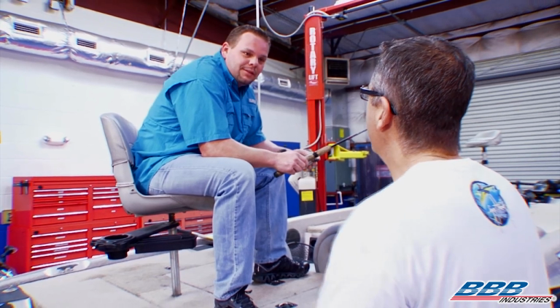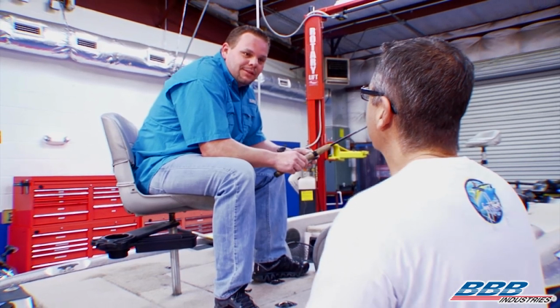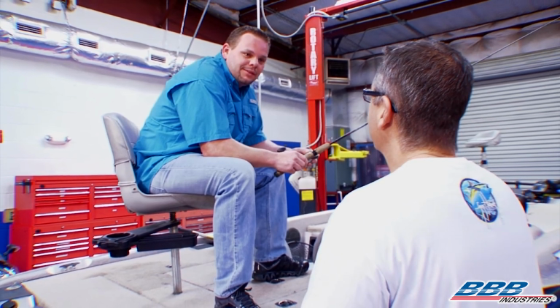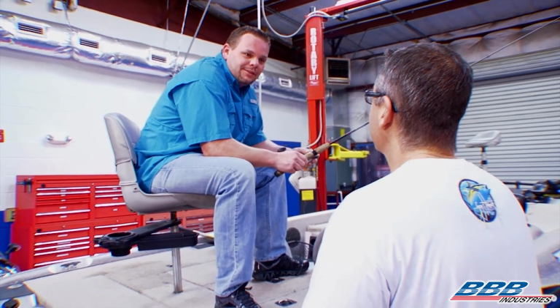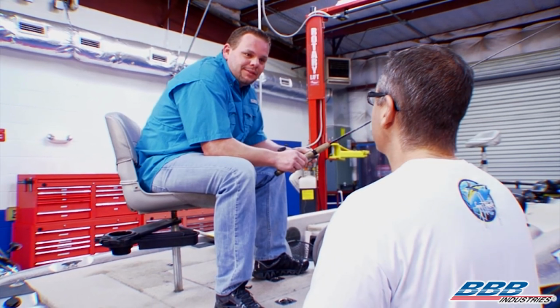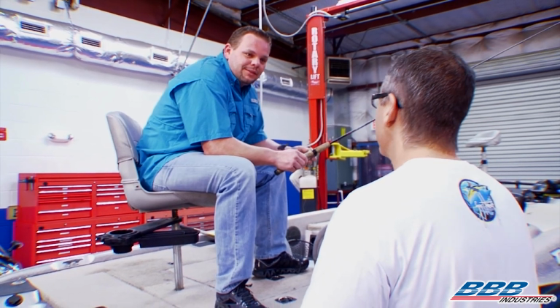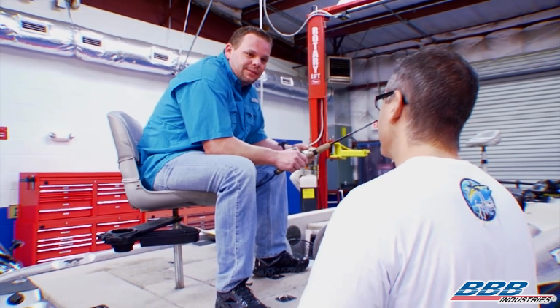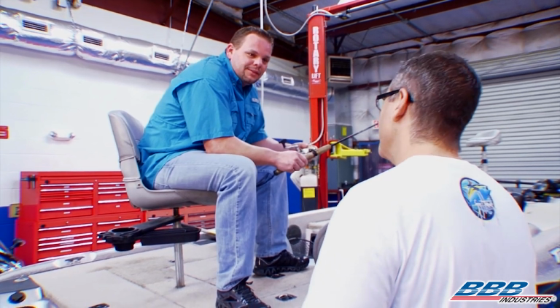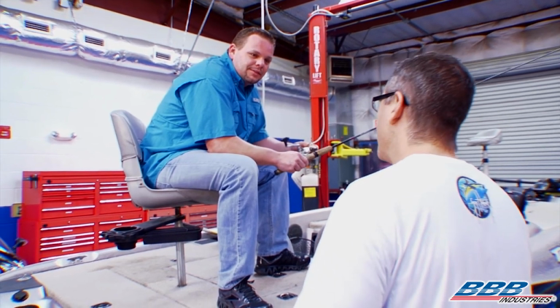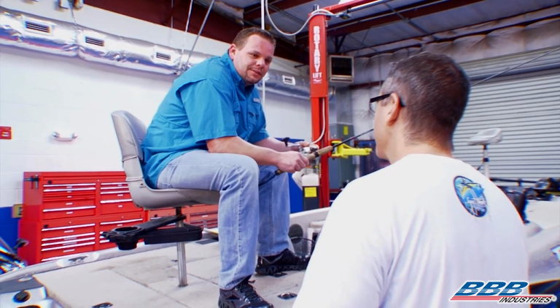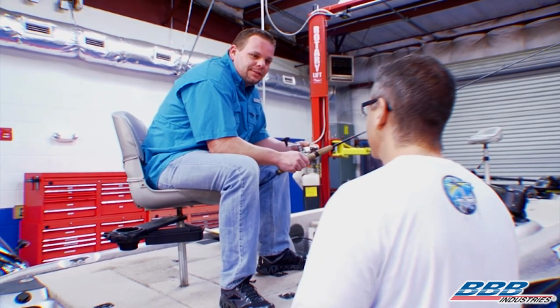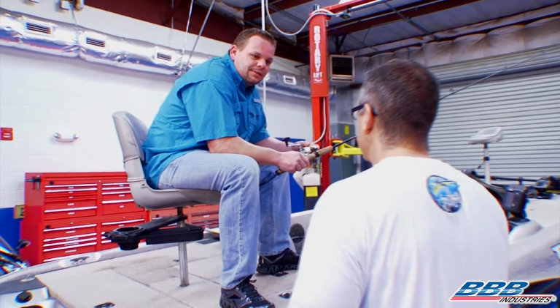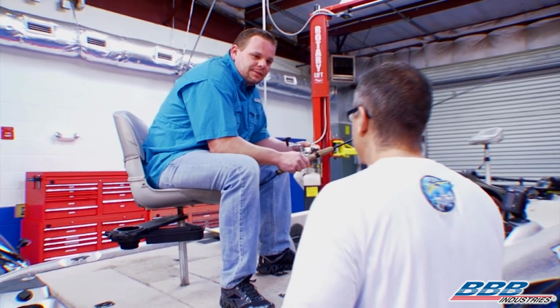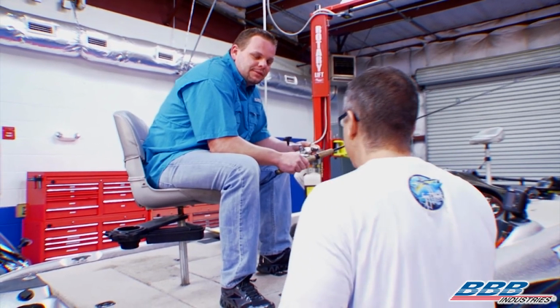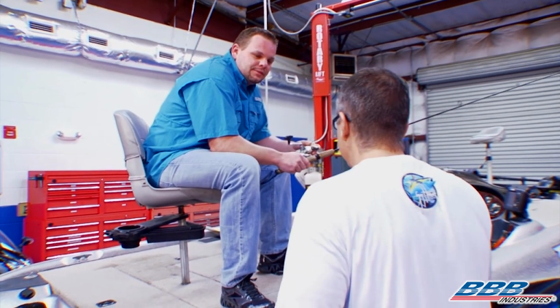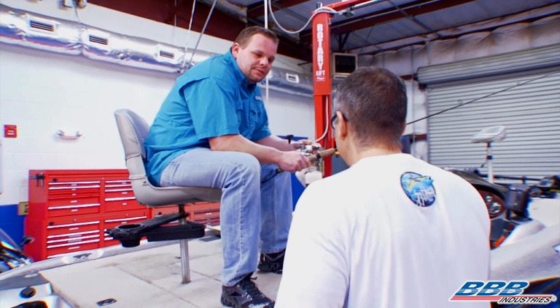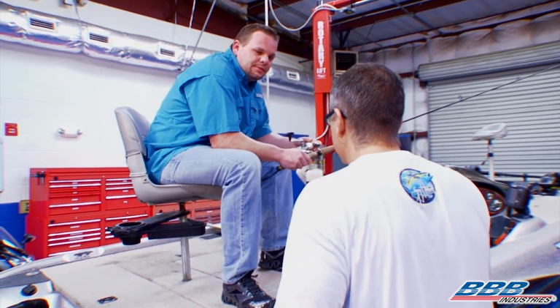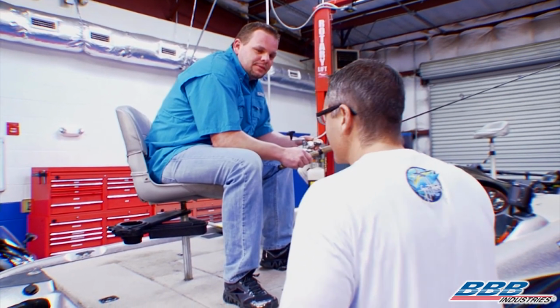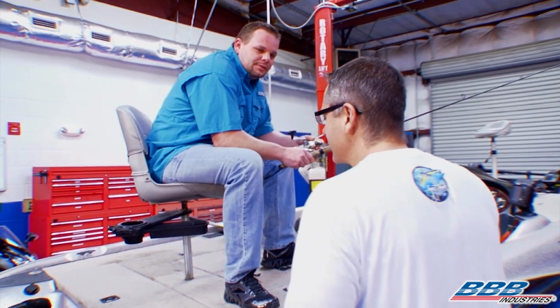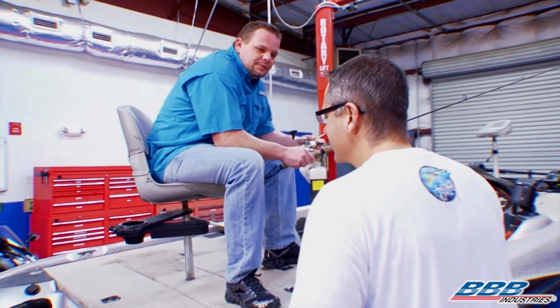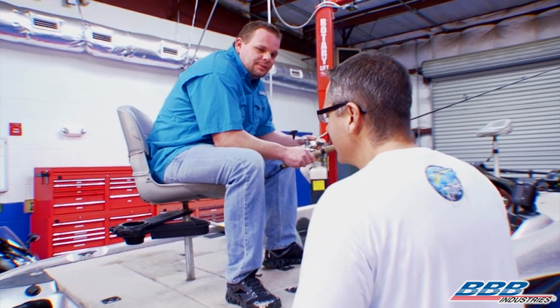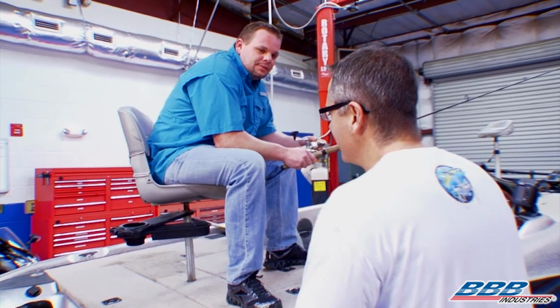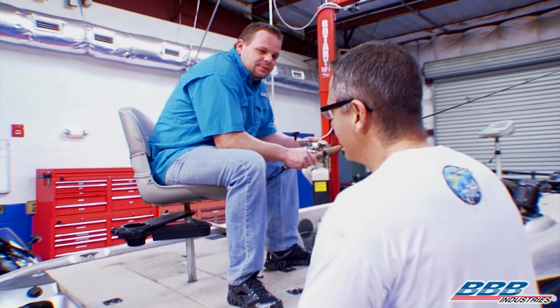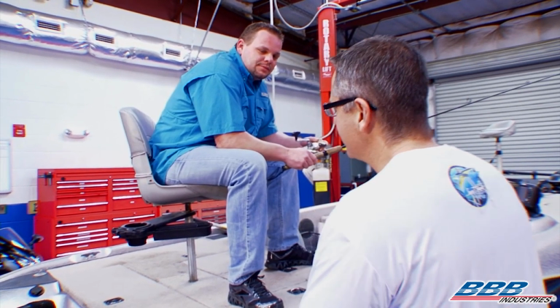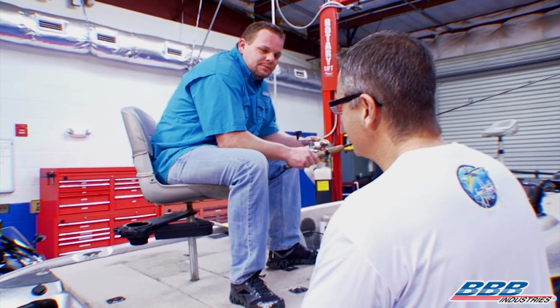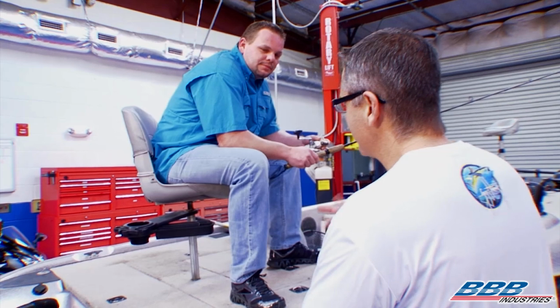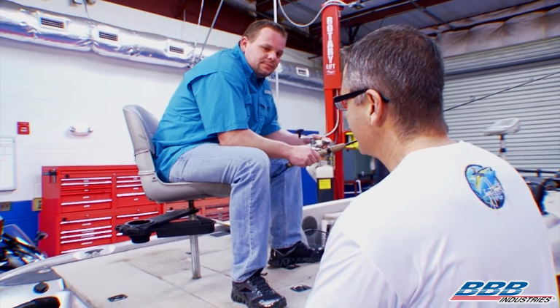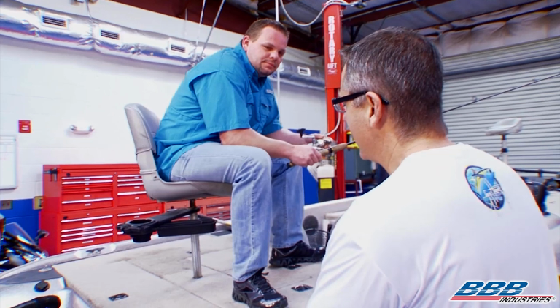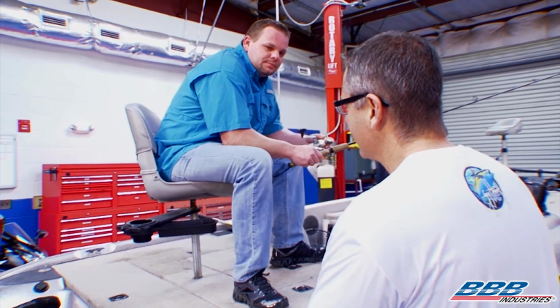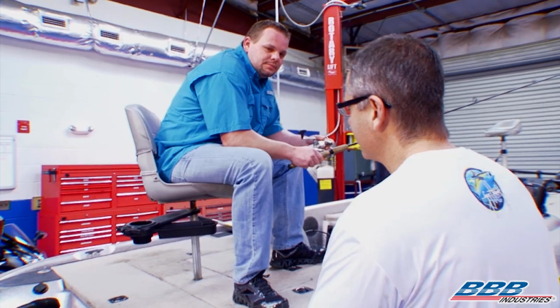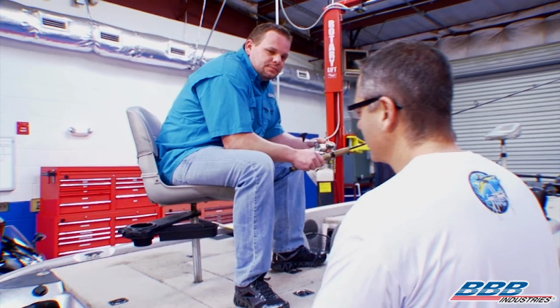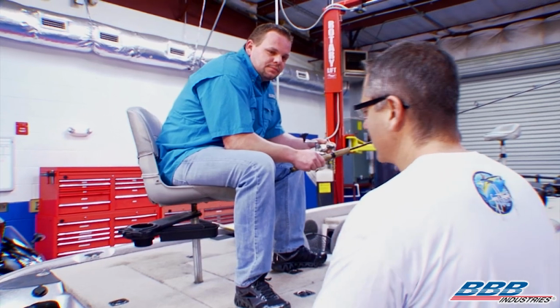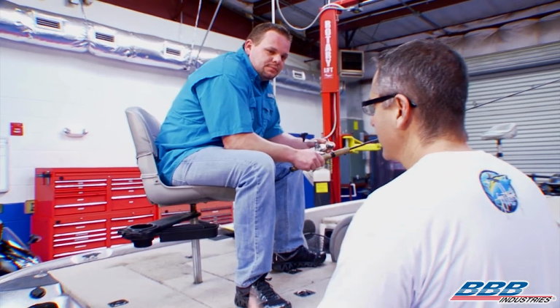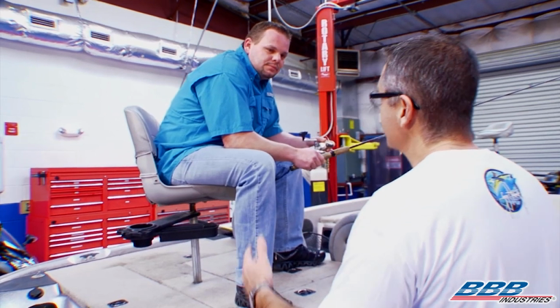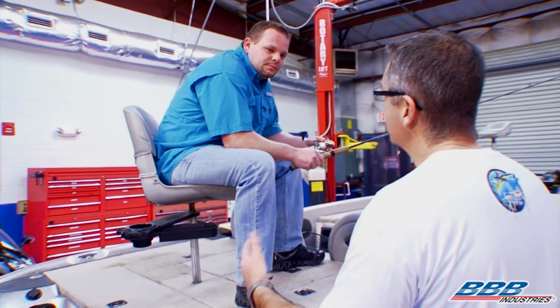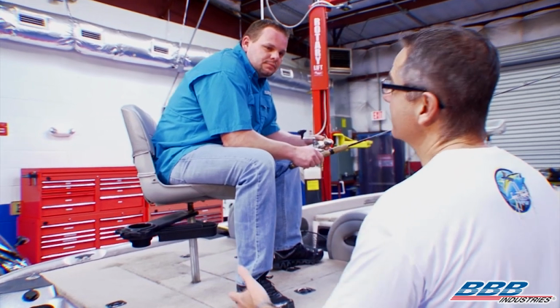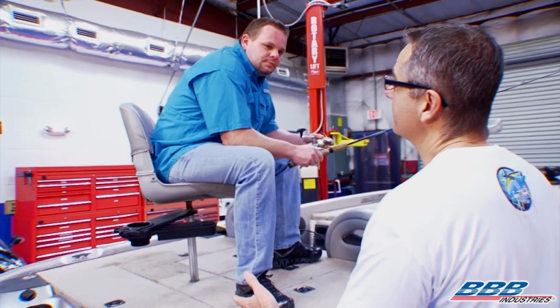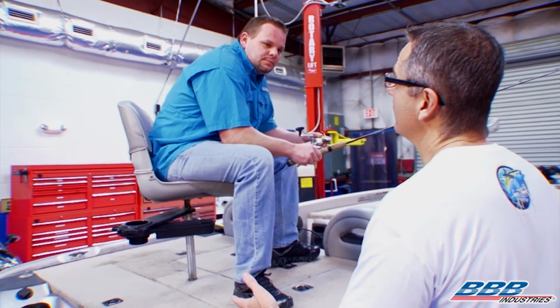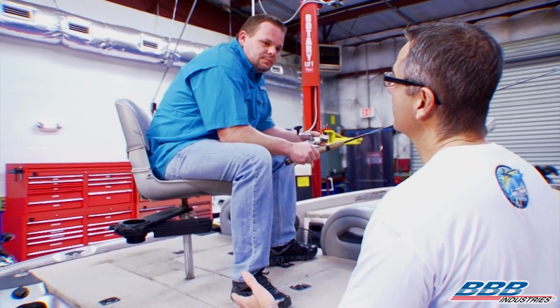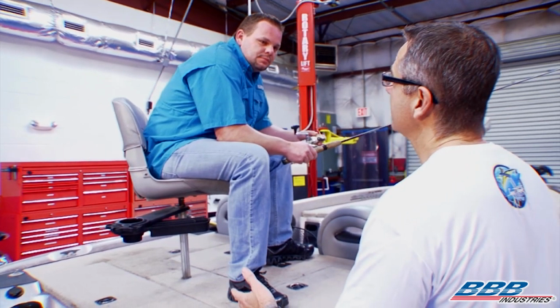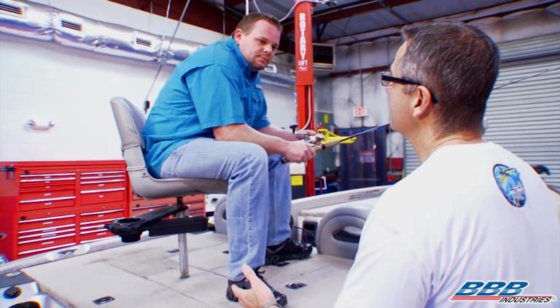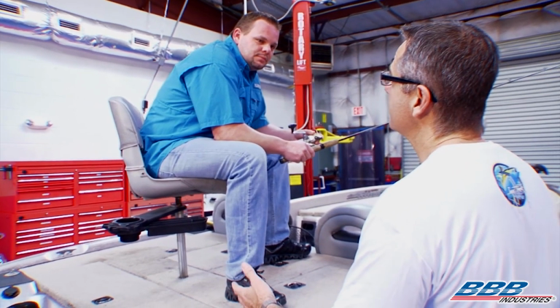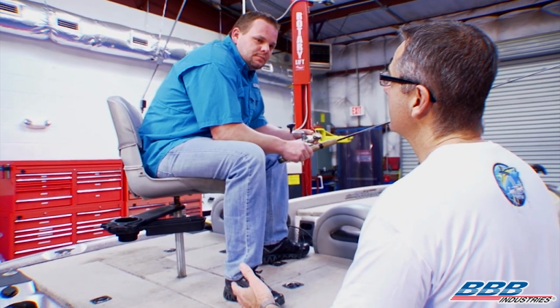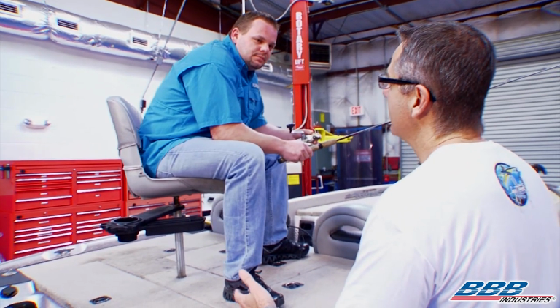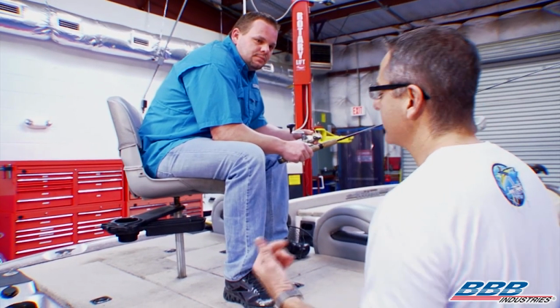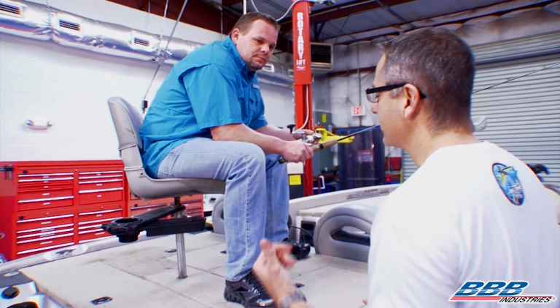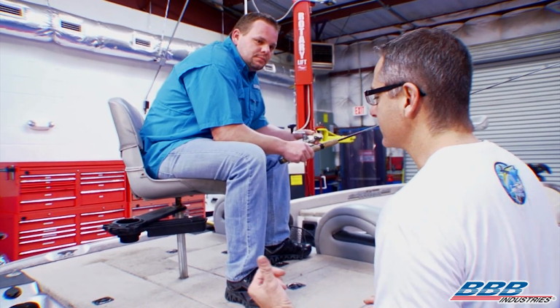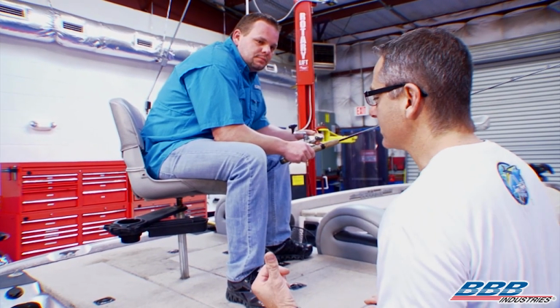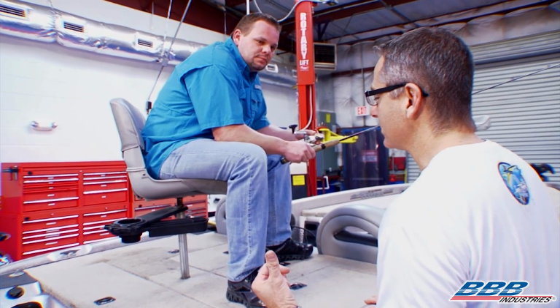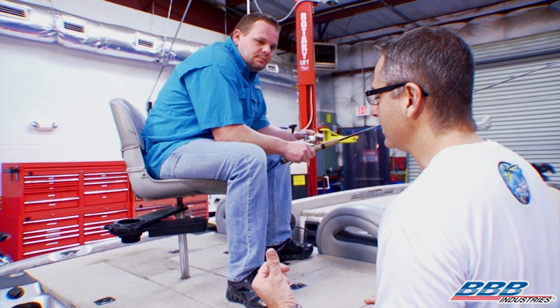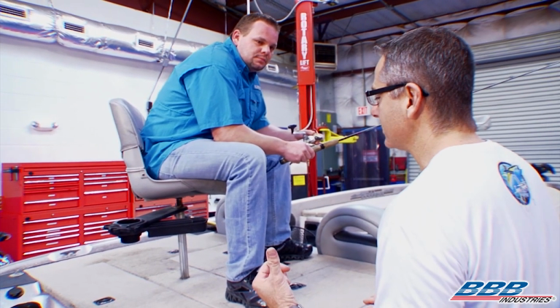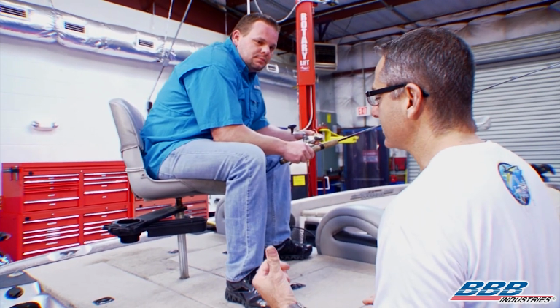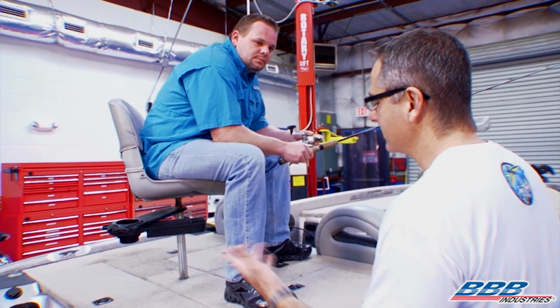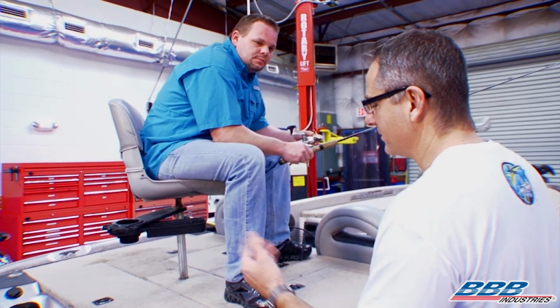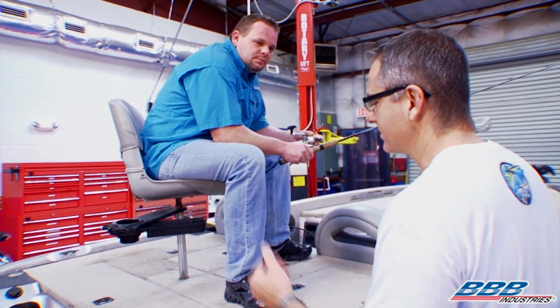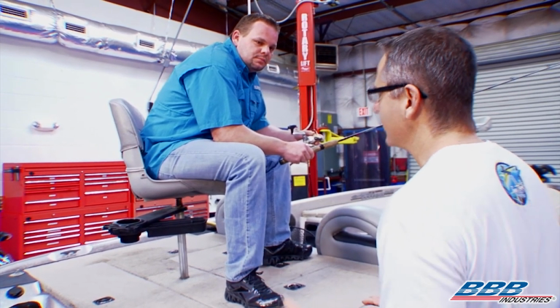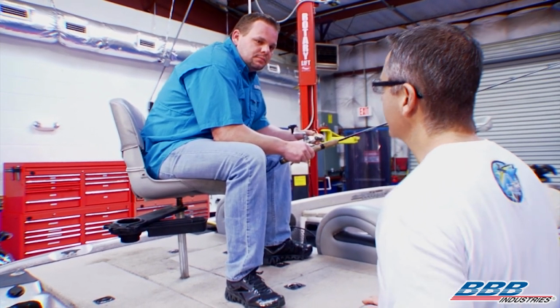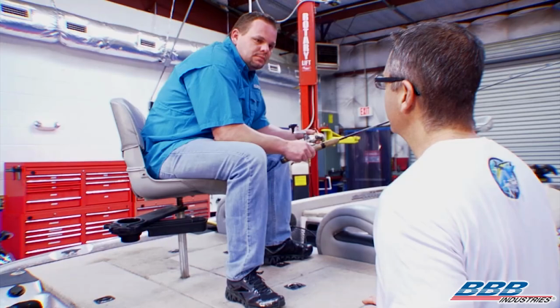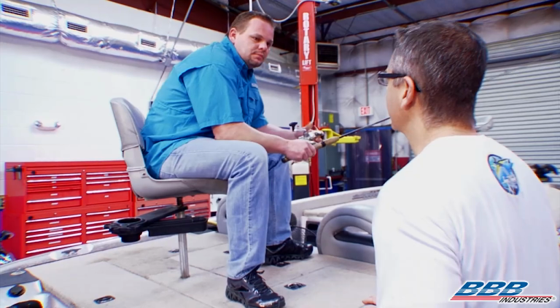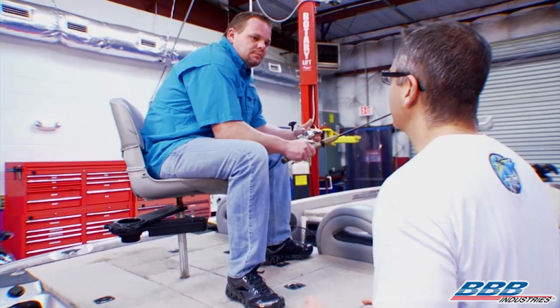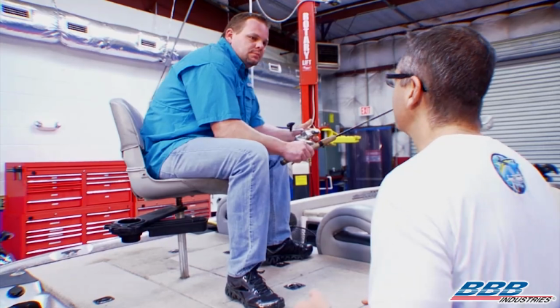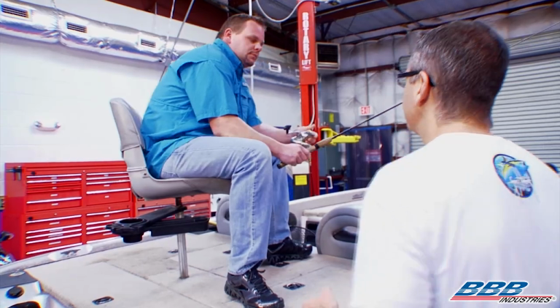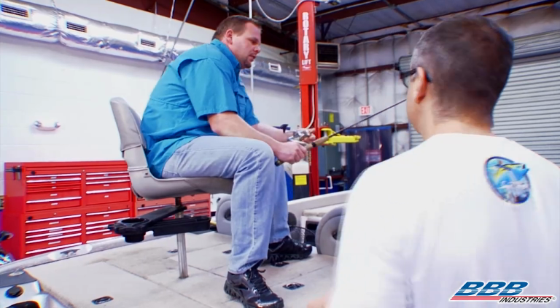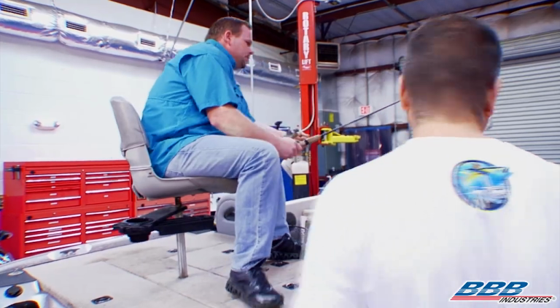I'll tell you what, I'll give you a hand, no worries. Why don't you jump down, we'll go ahead and check the voltage, I'll get some tools, and we'll start there.